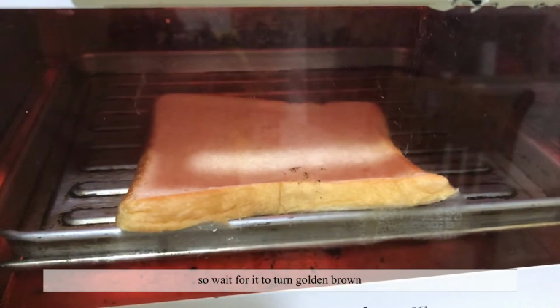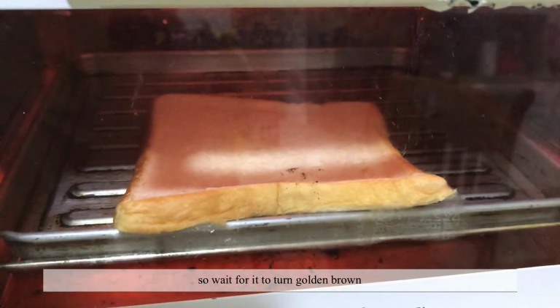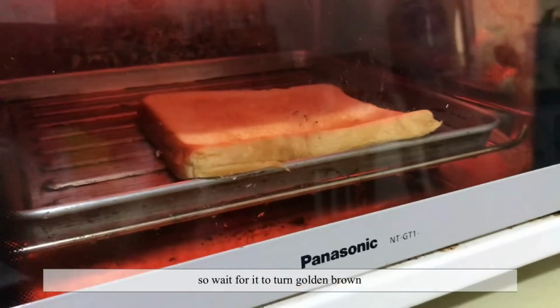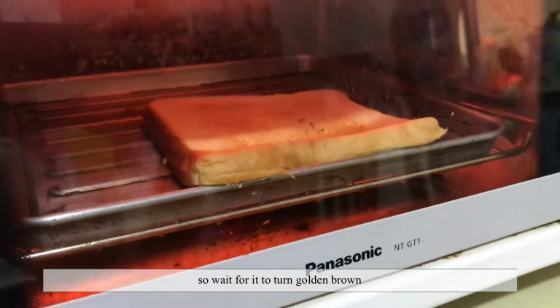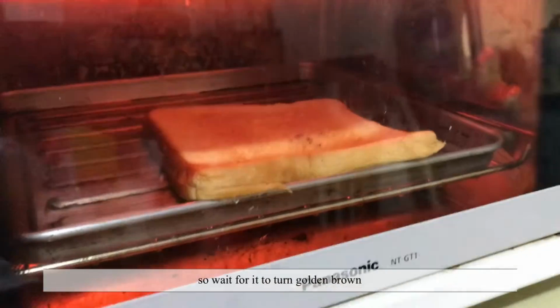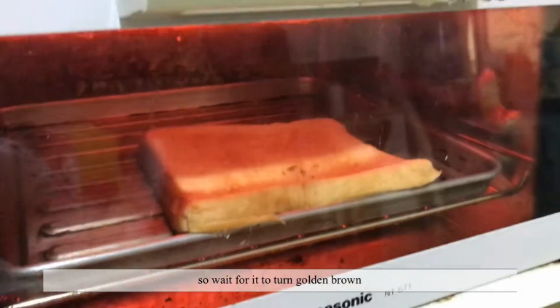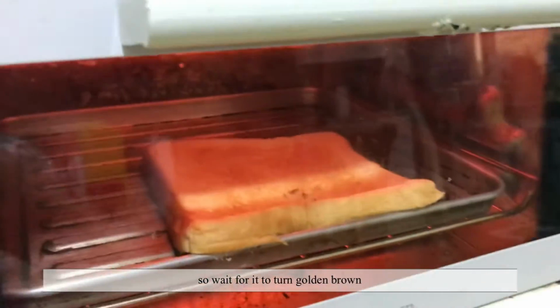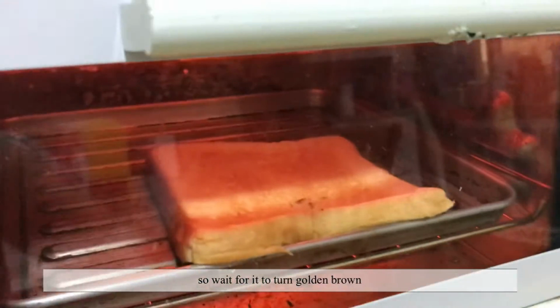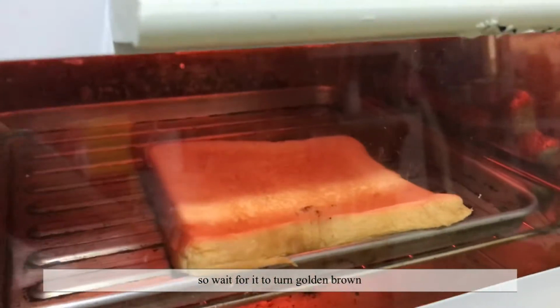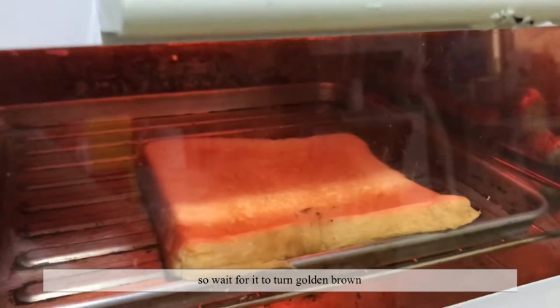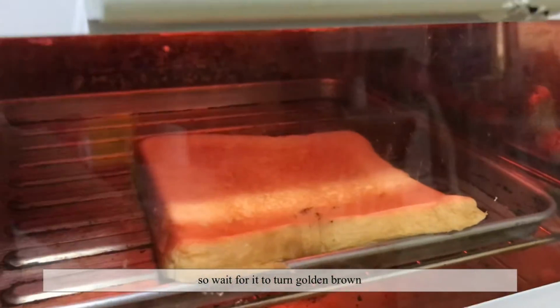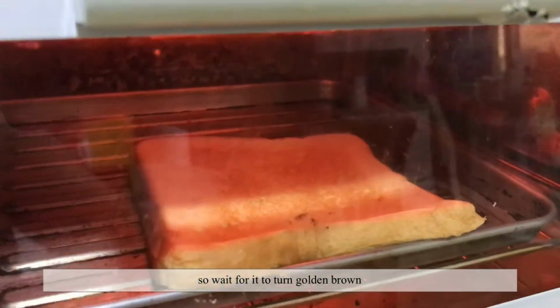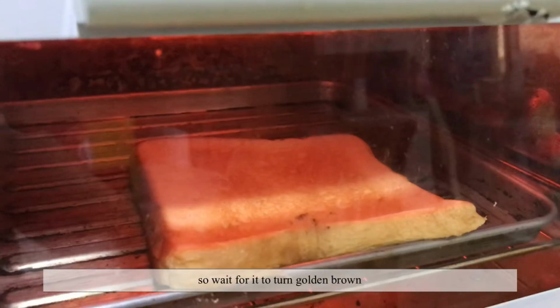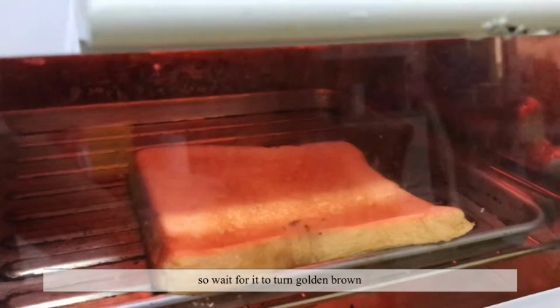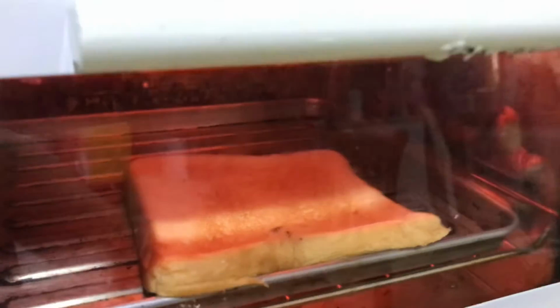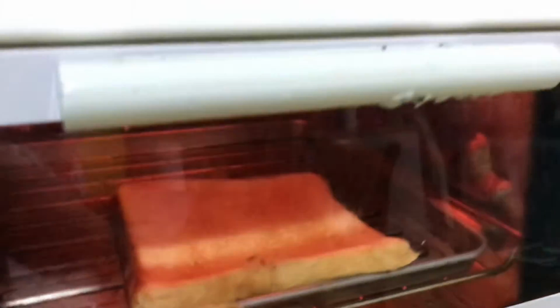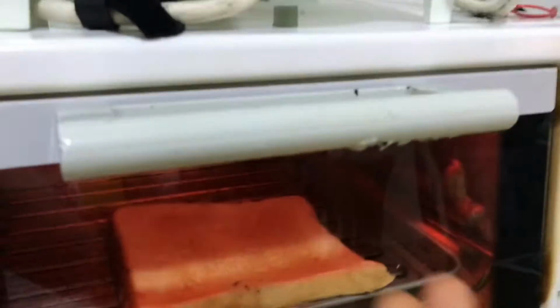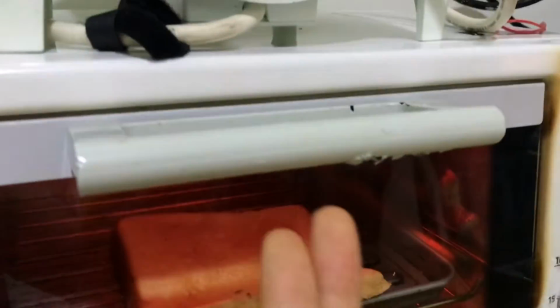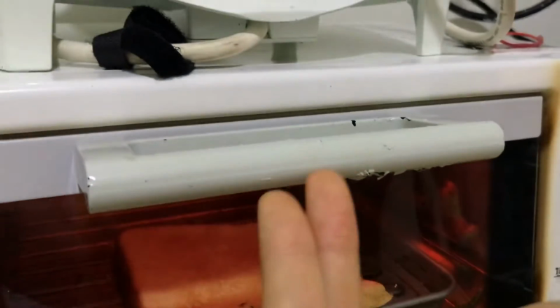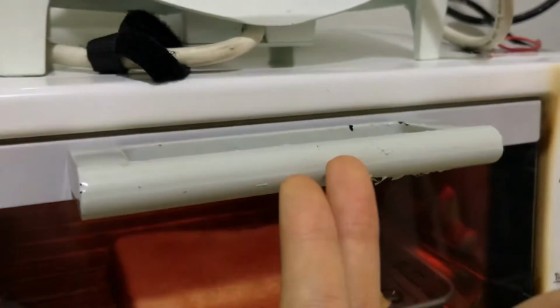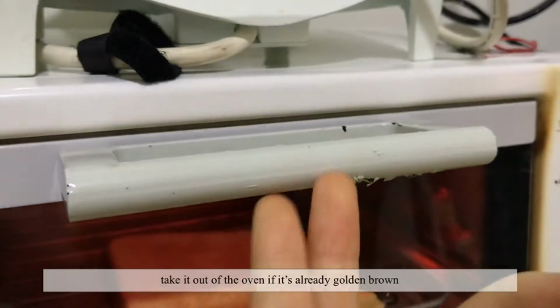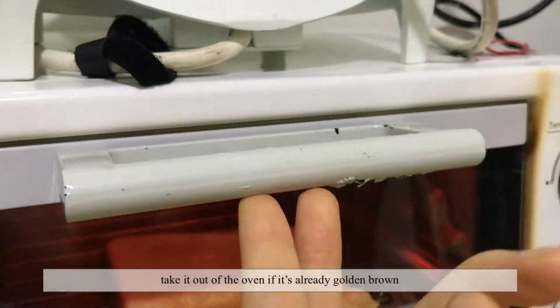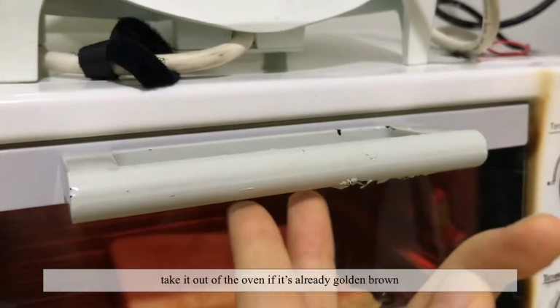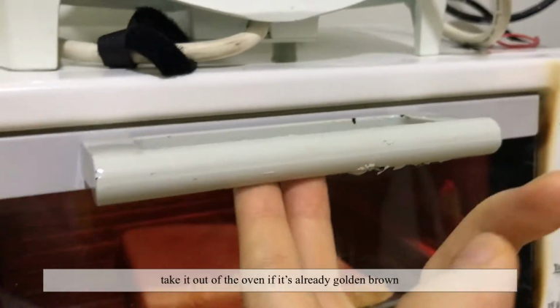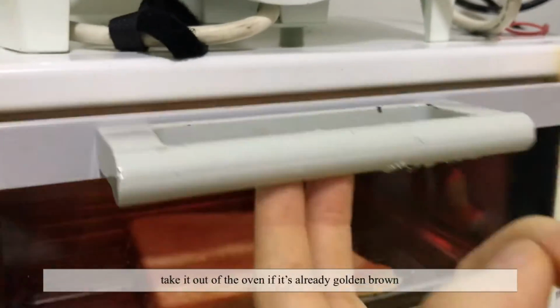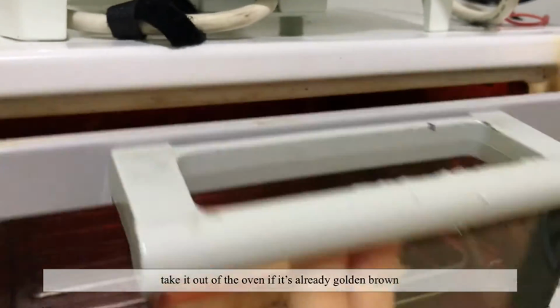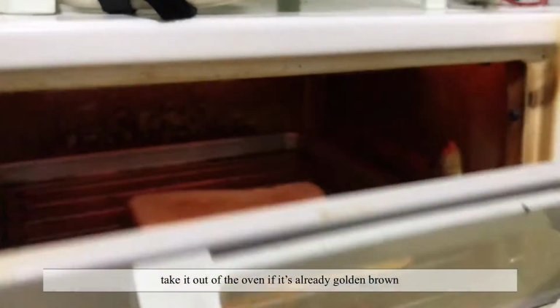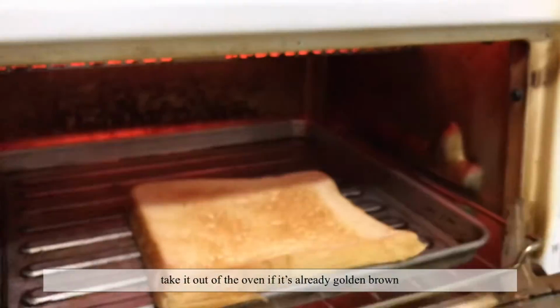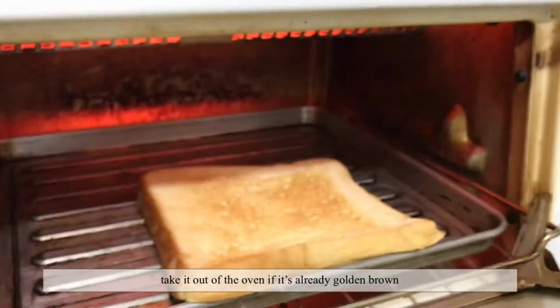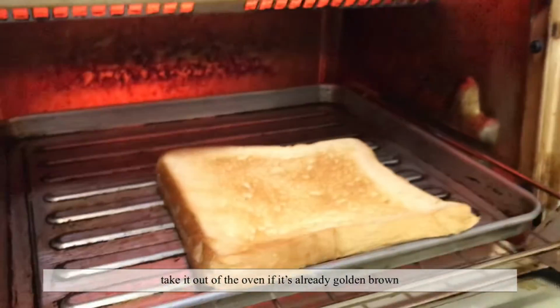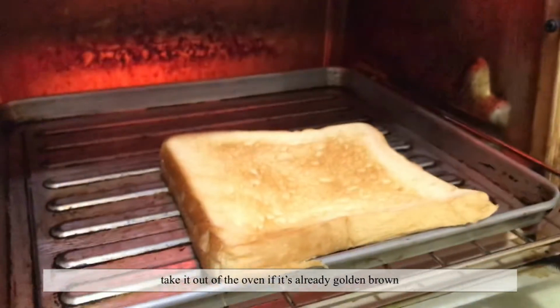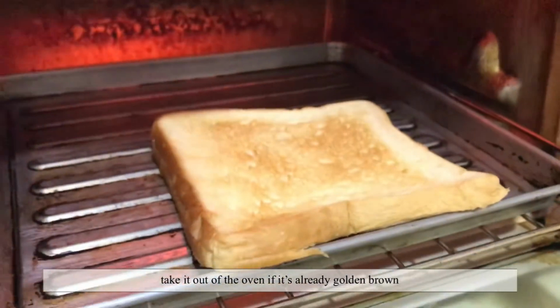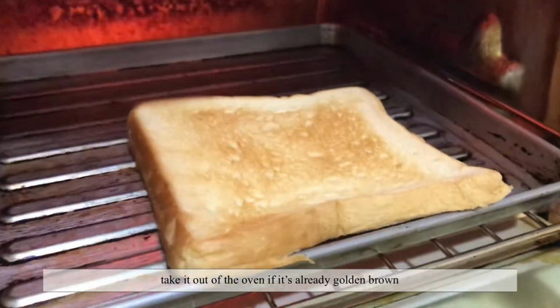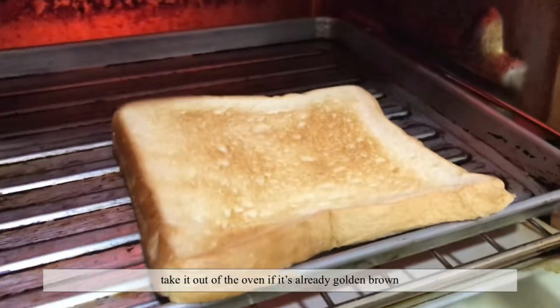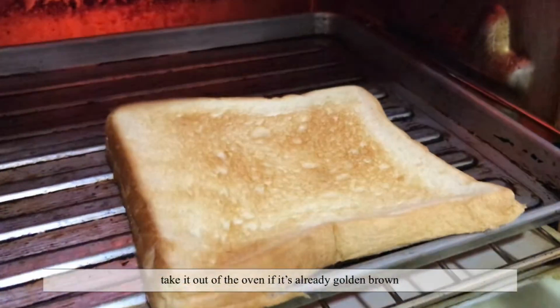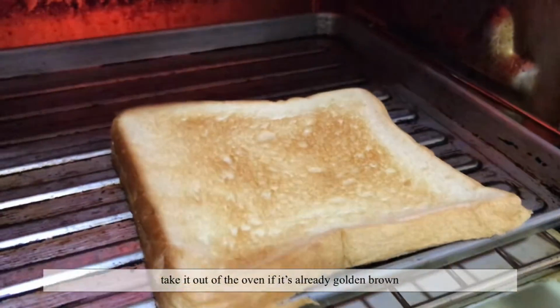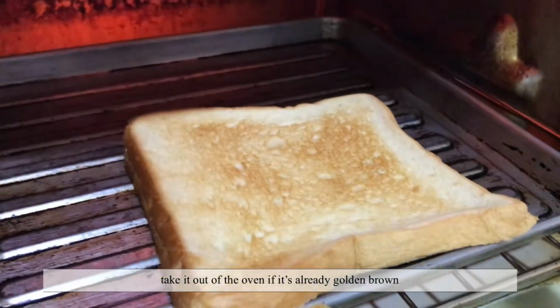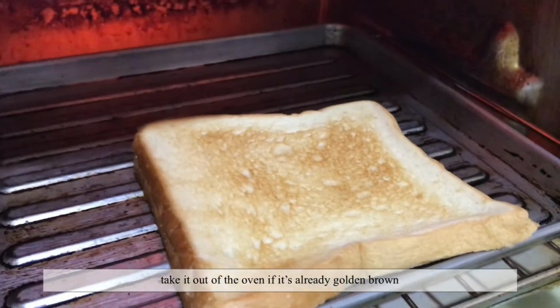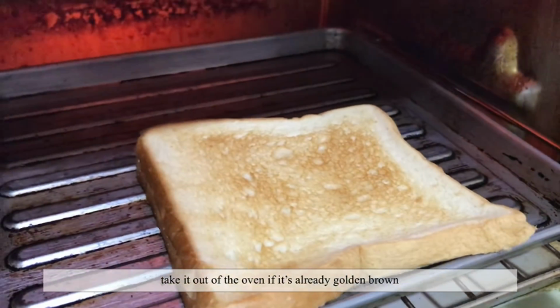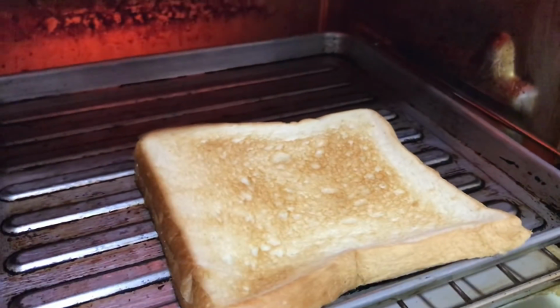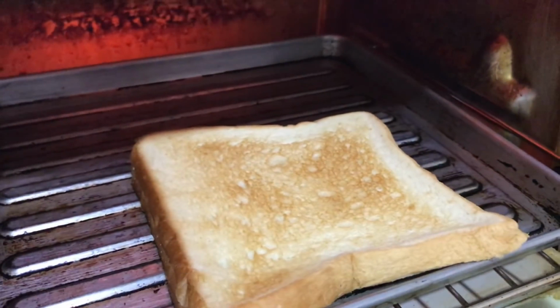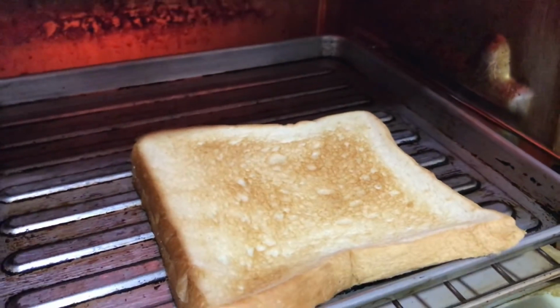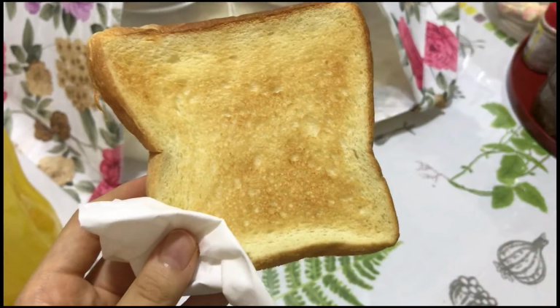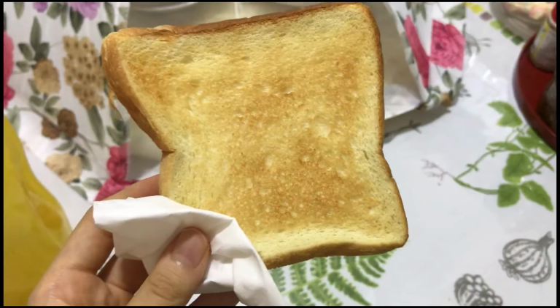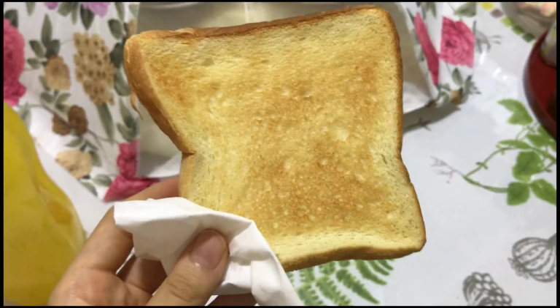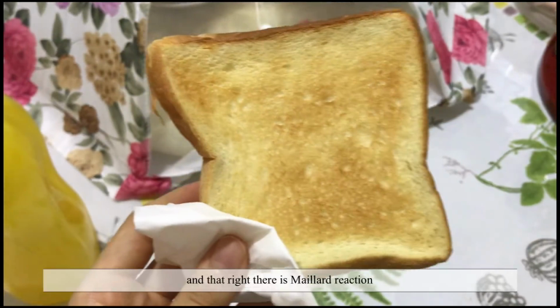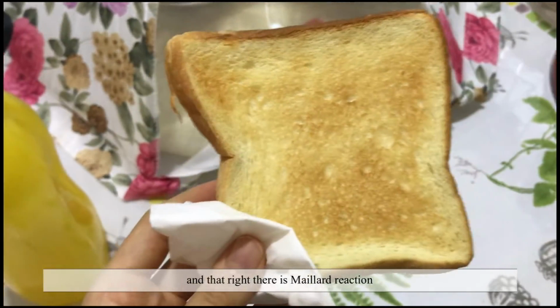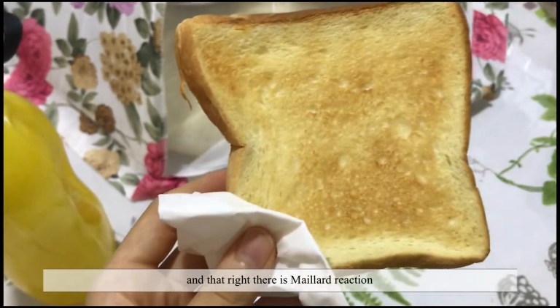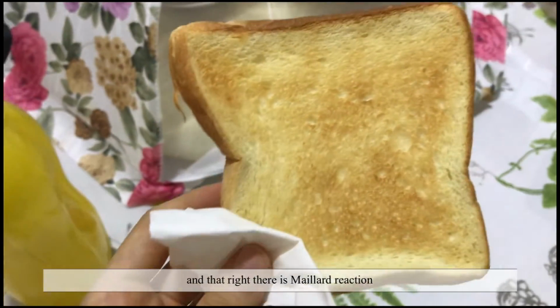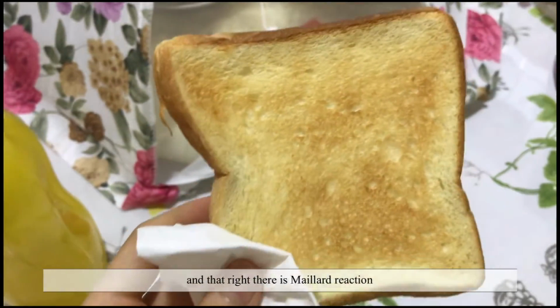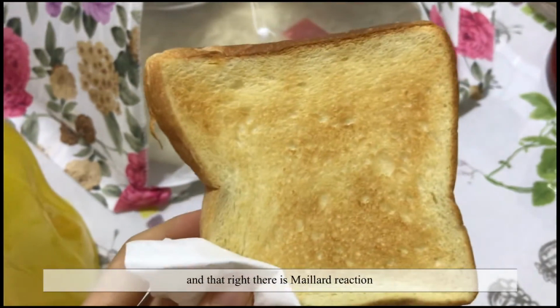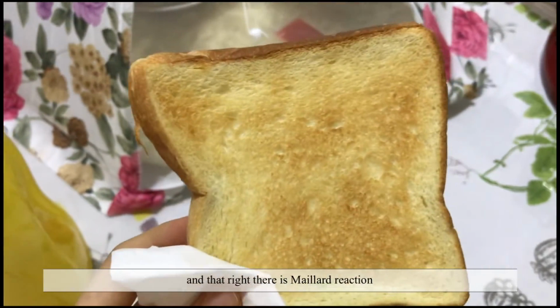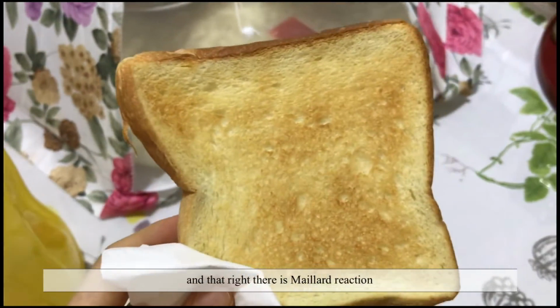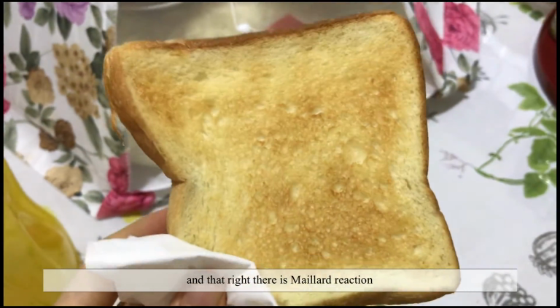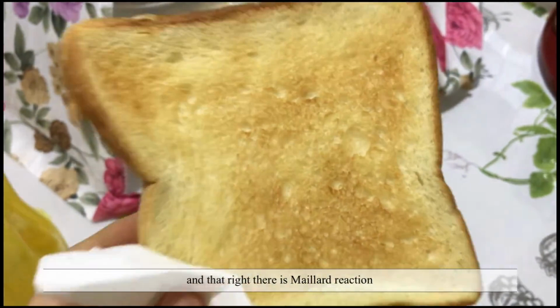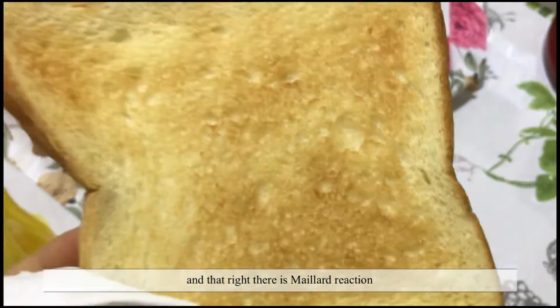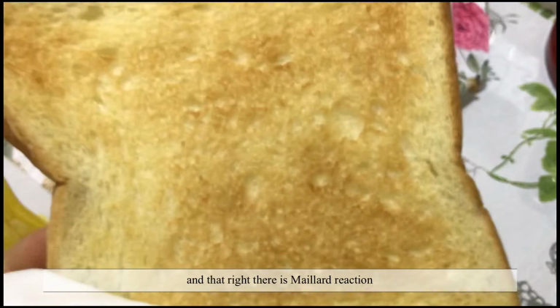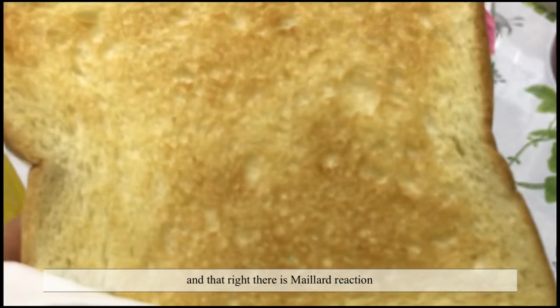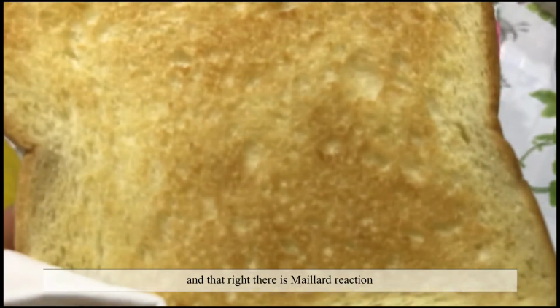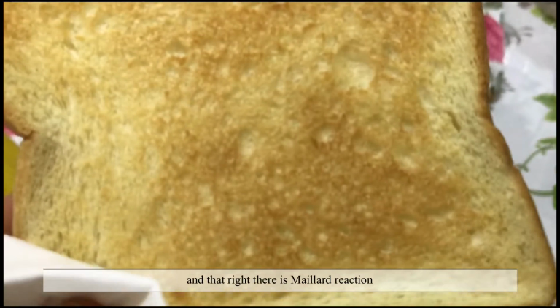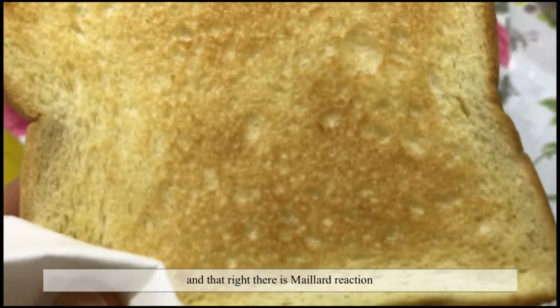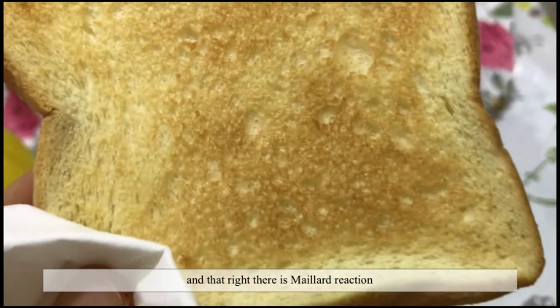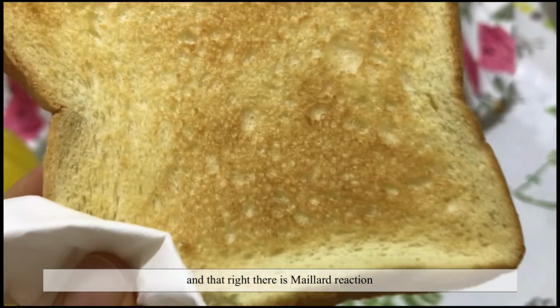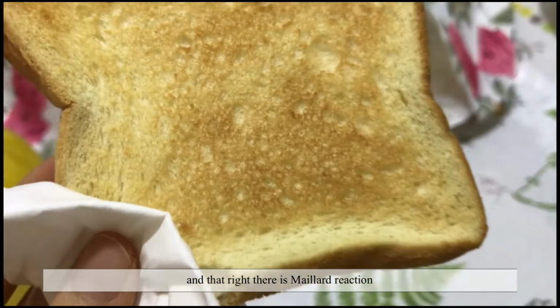Wait for it to turn golden brown, take it out of the oven if it's golden brown, and that right there is my Maillard reaction.